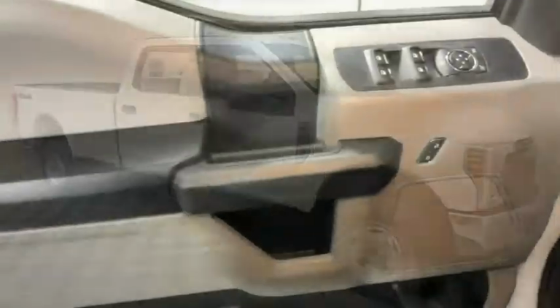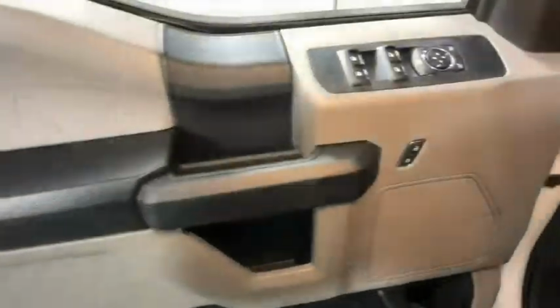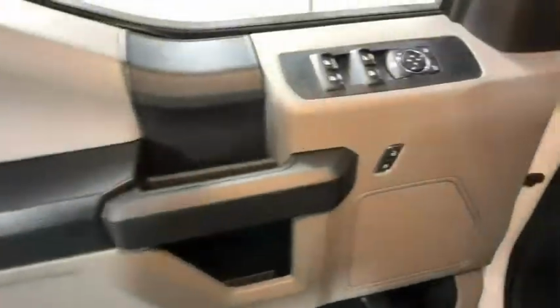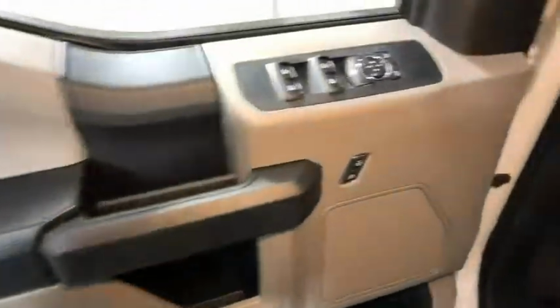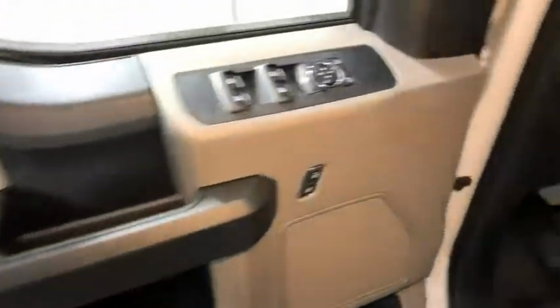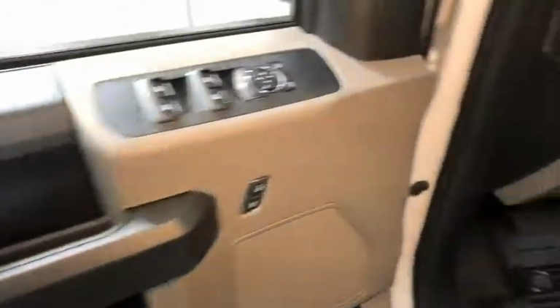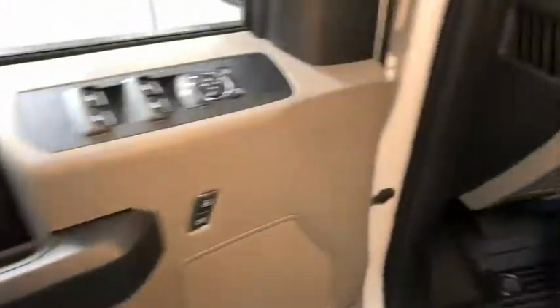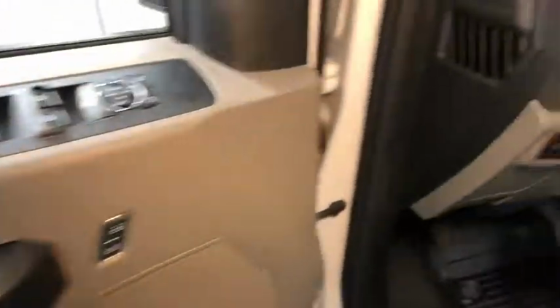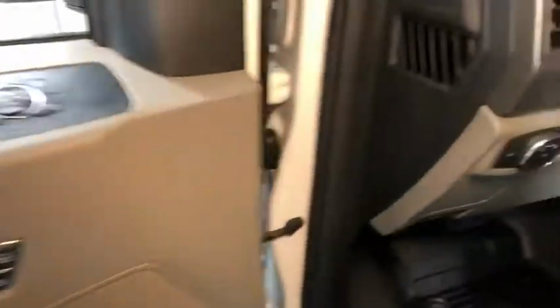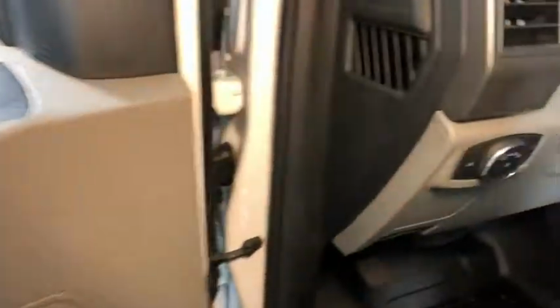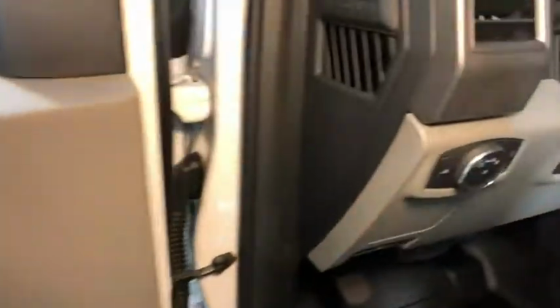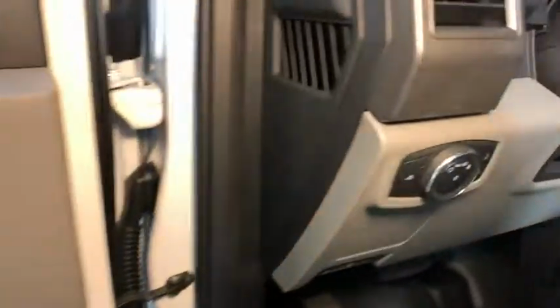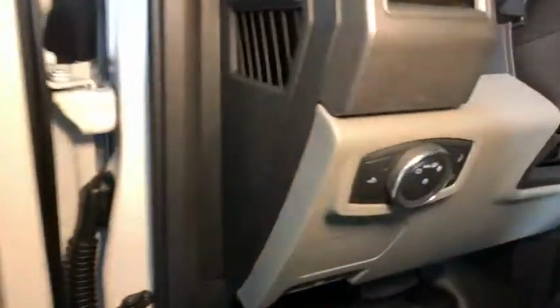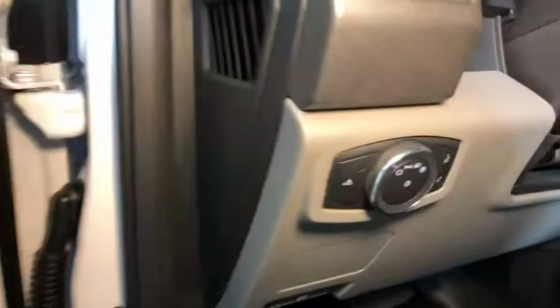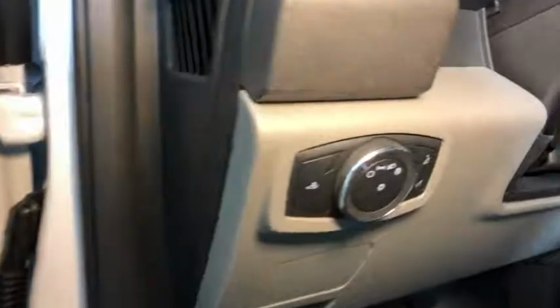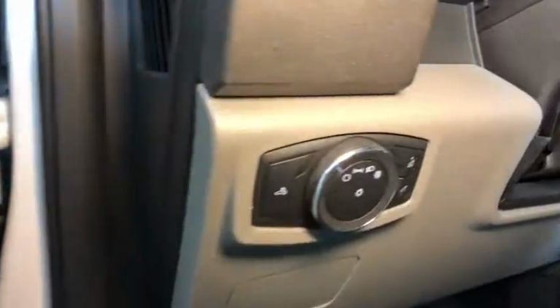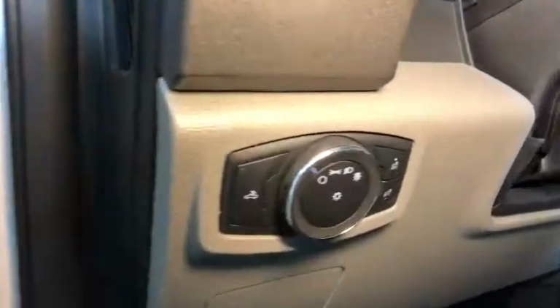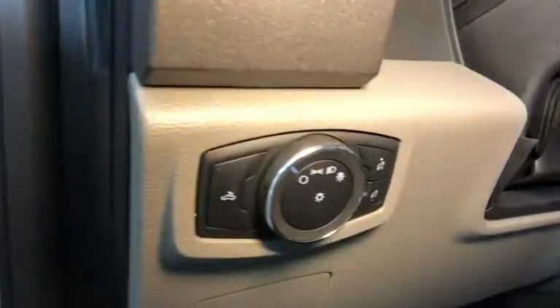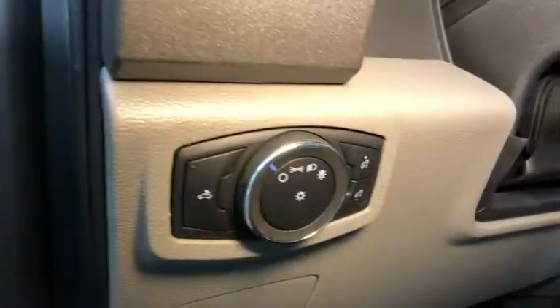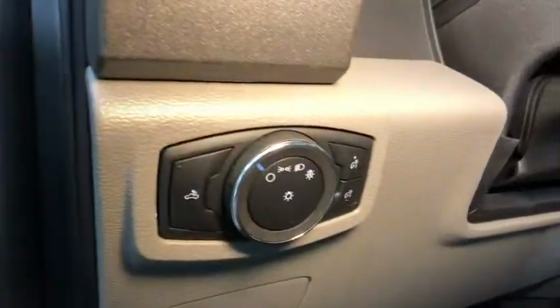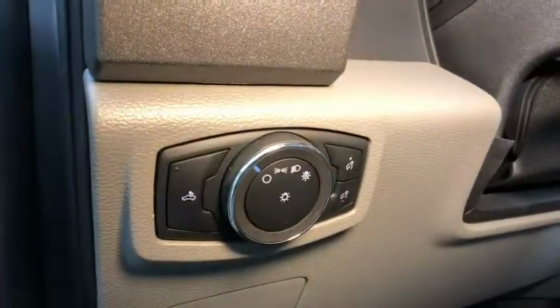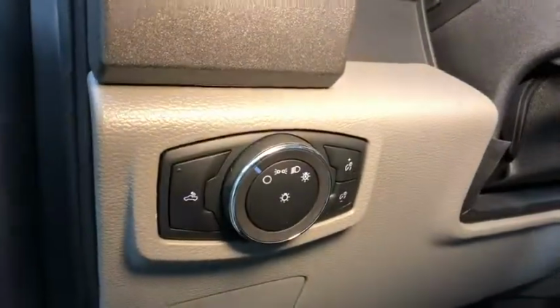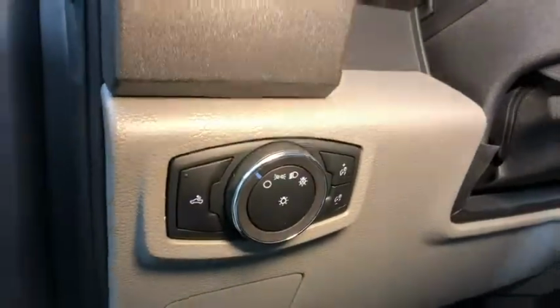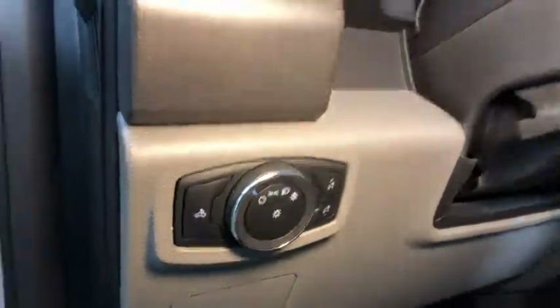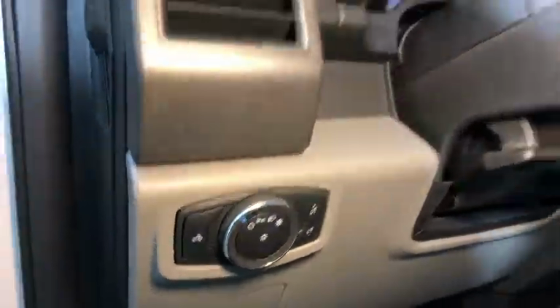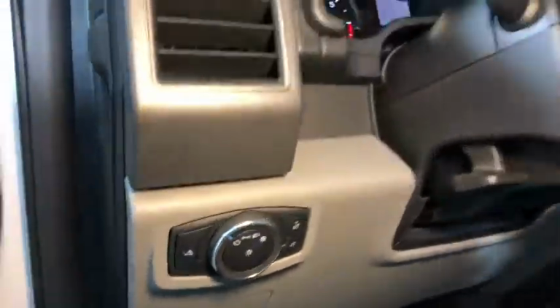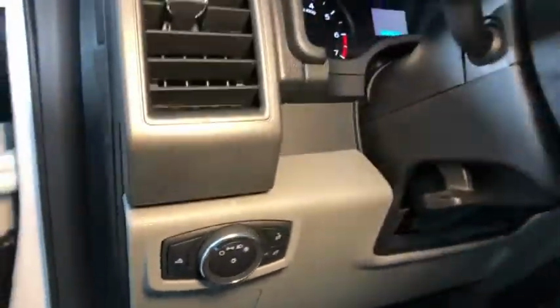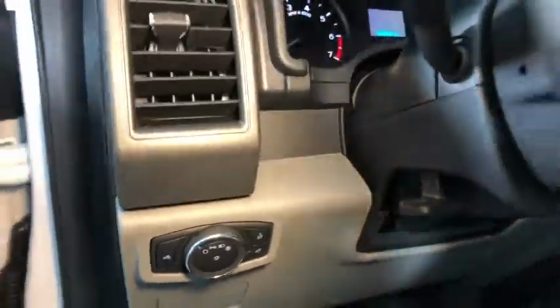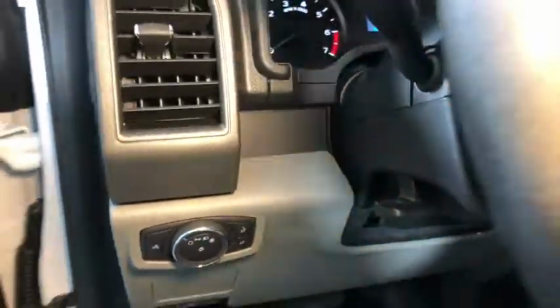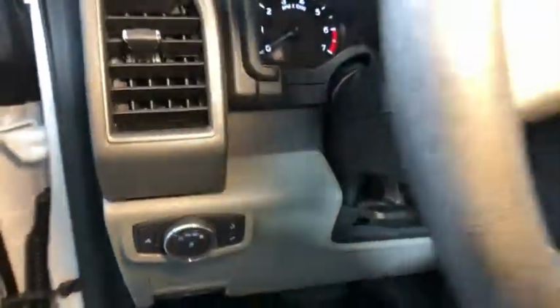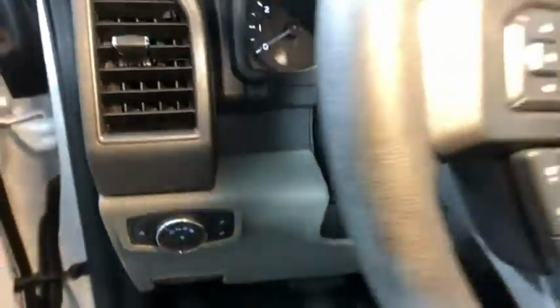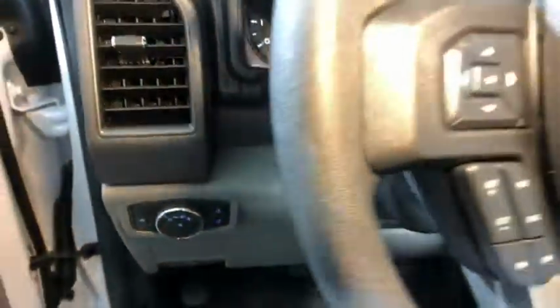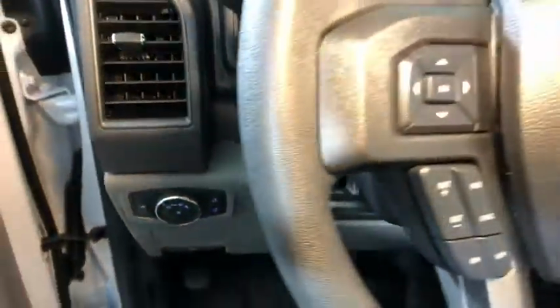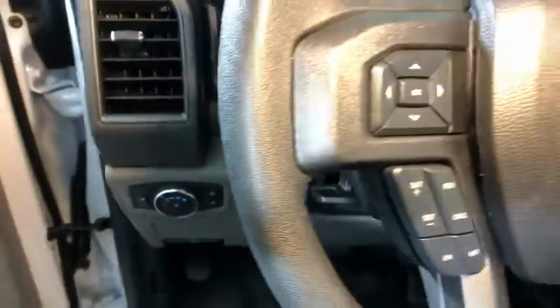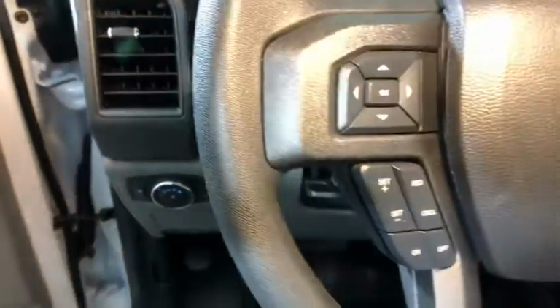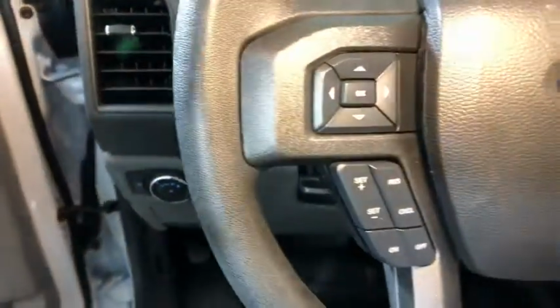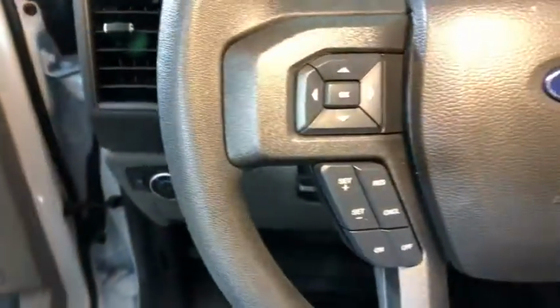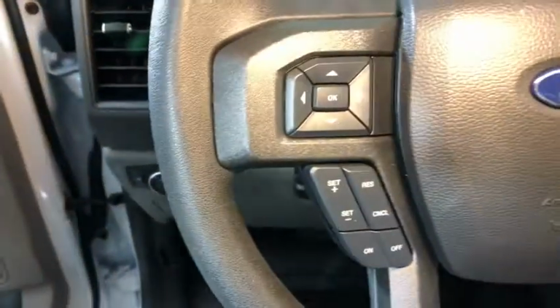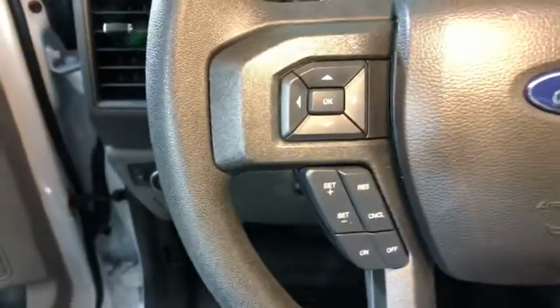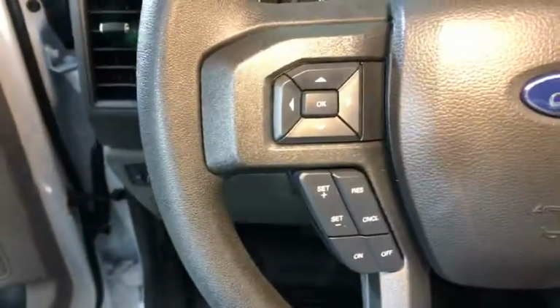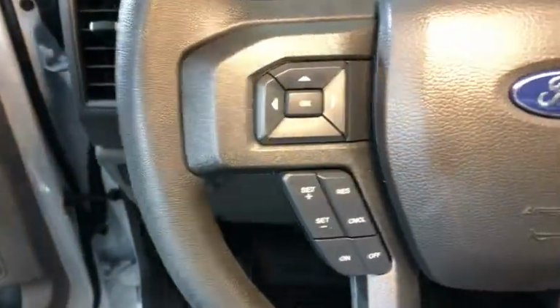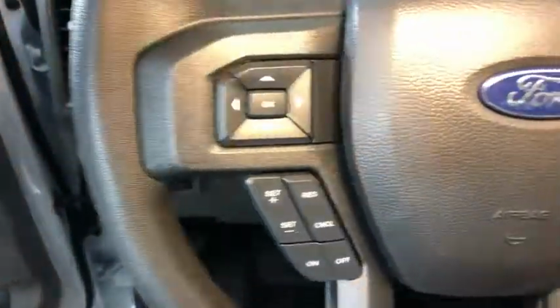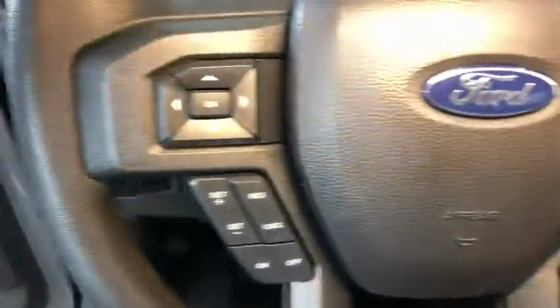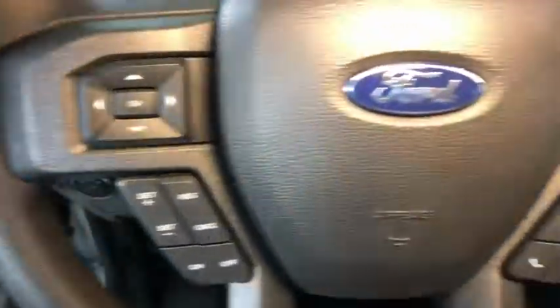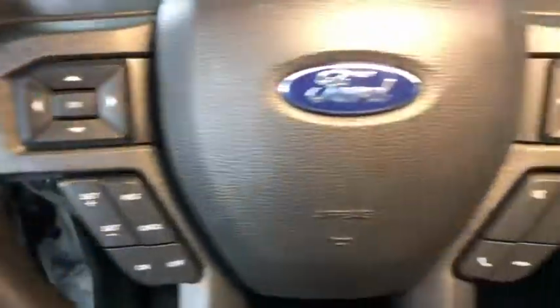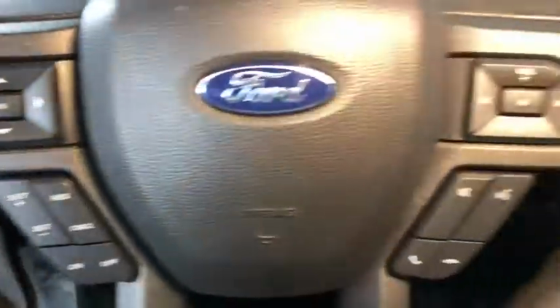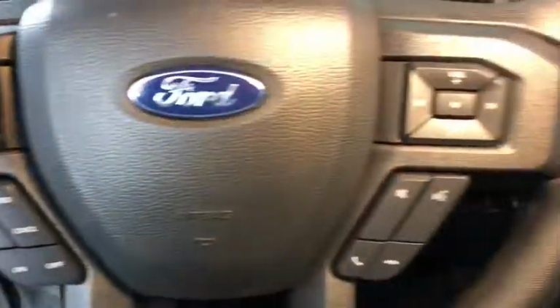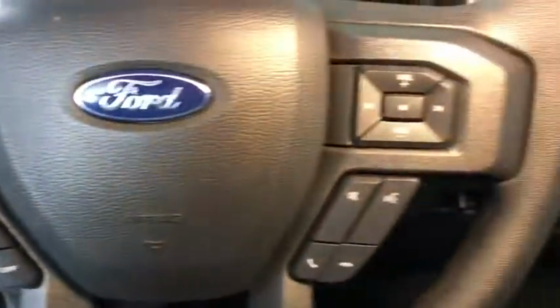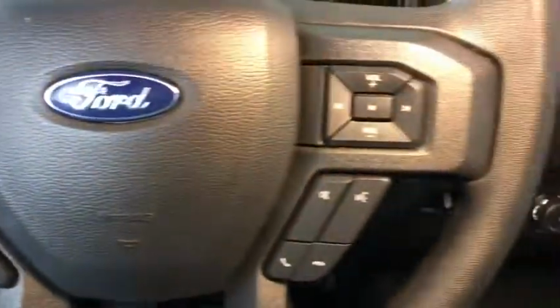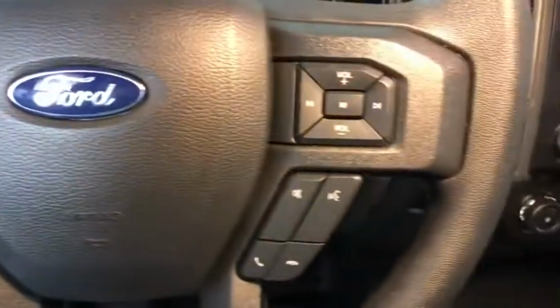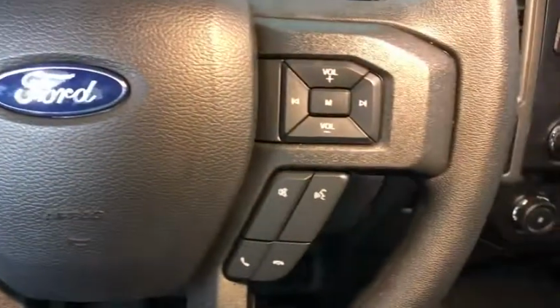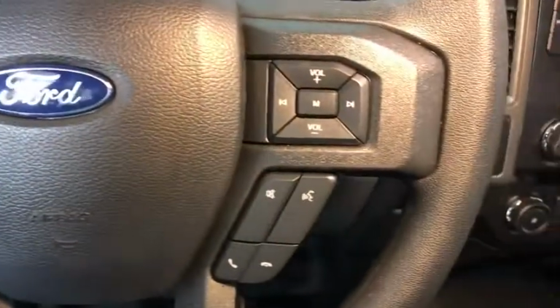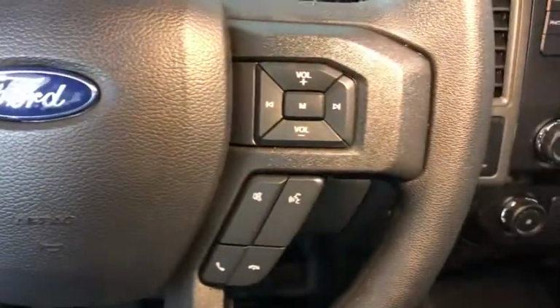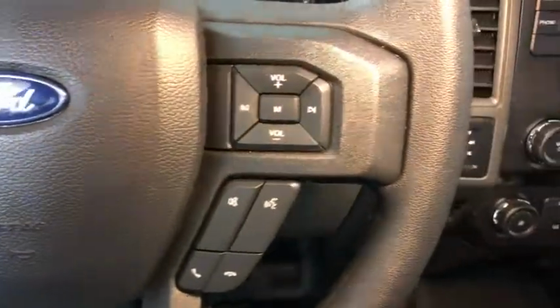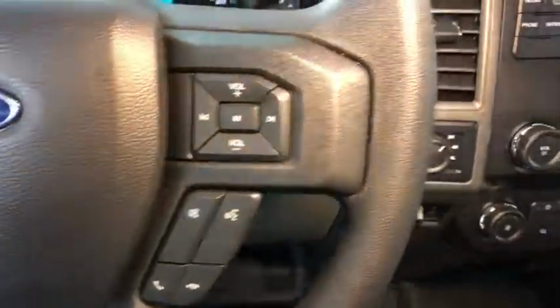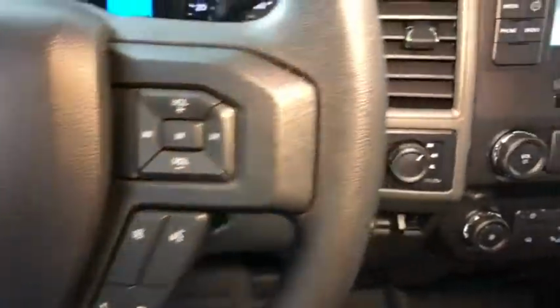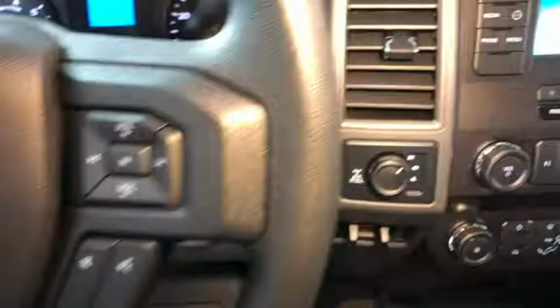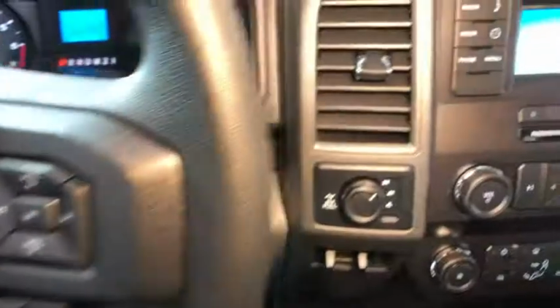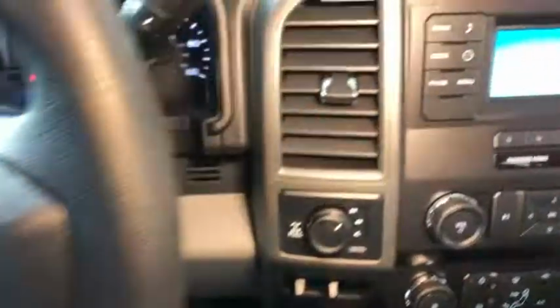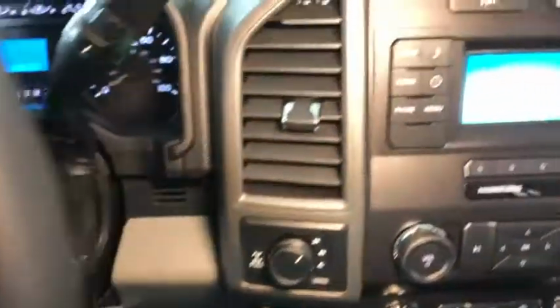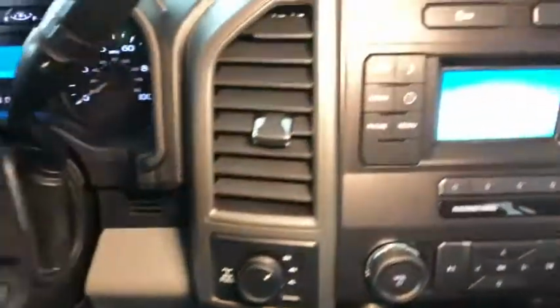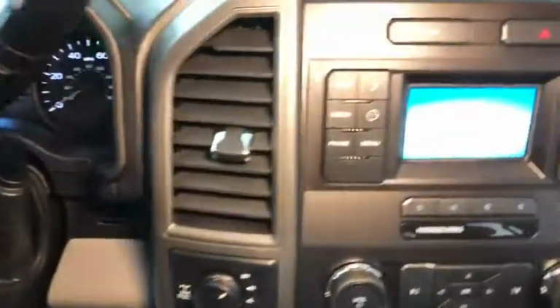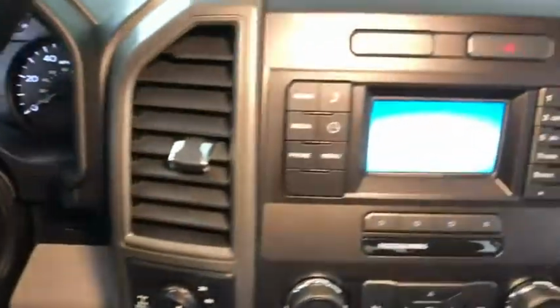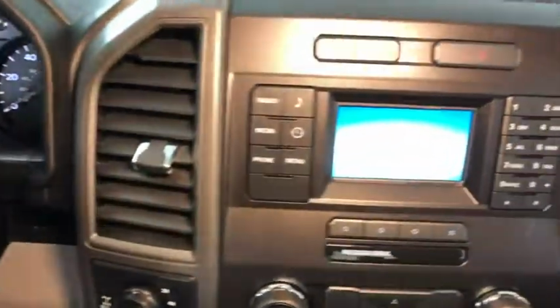Ford F-250 Super Duty. This vehicle has less than 100 miles. Here are some of this vehicle's great options.